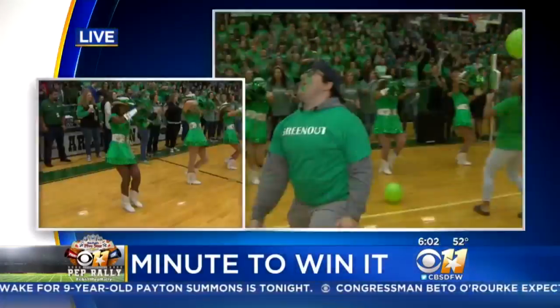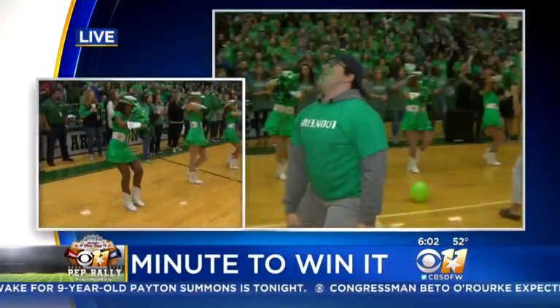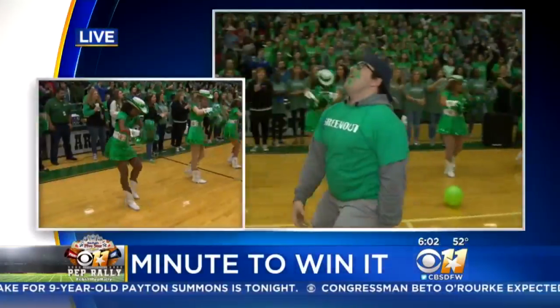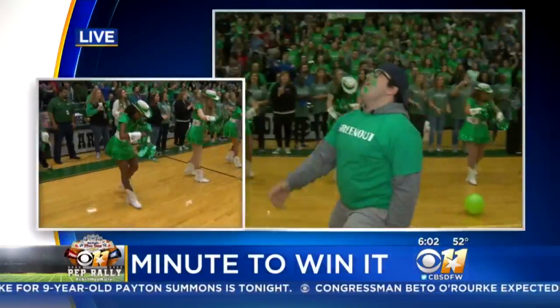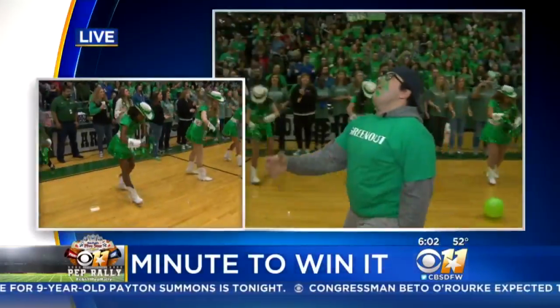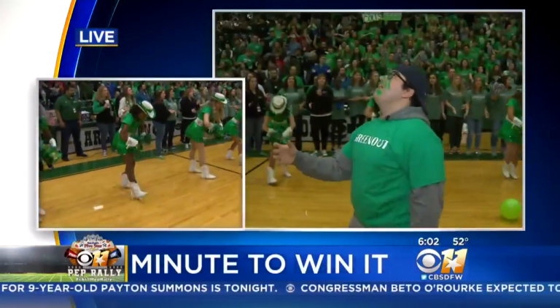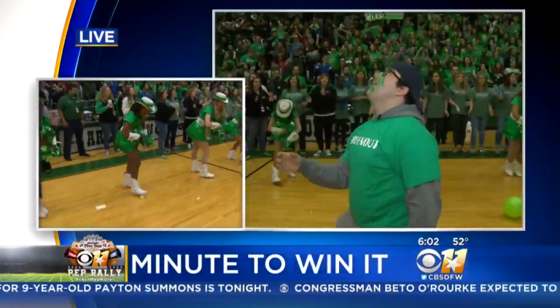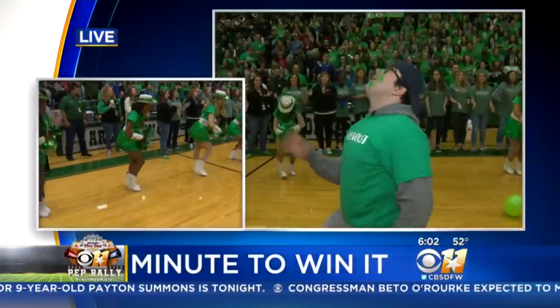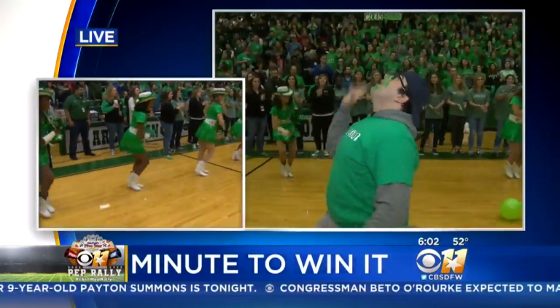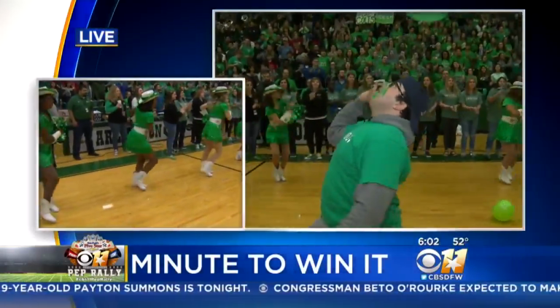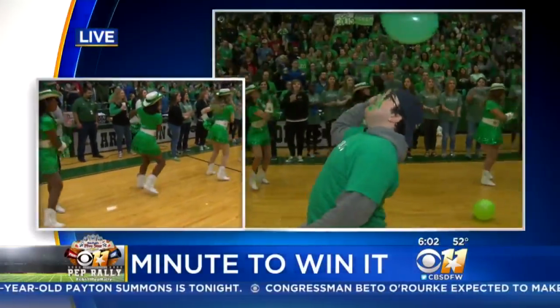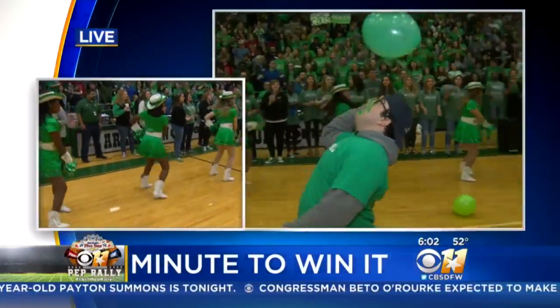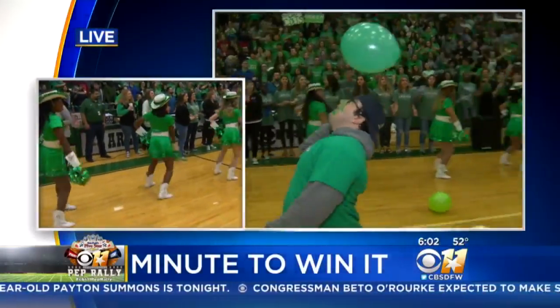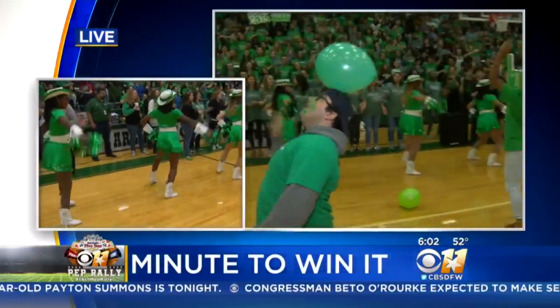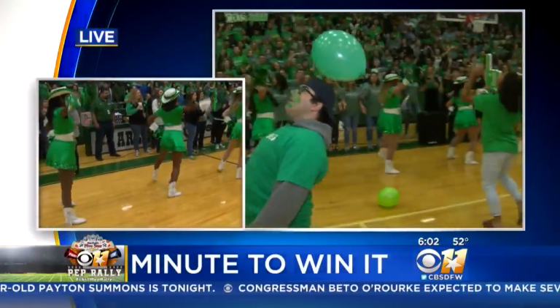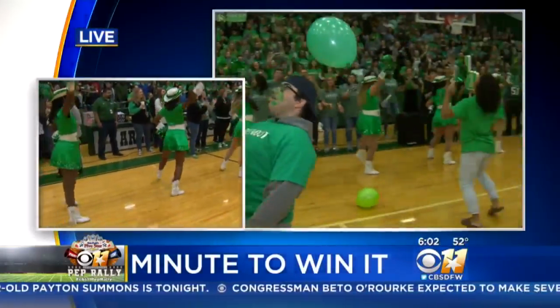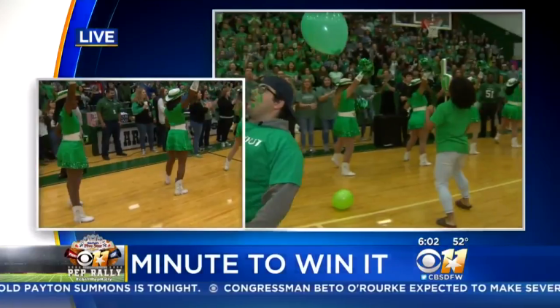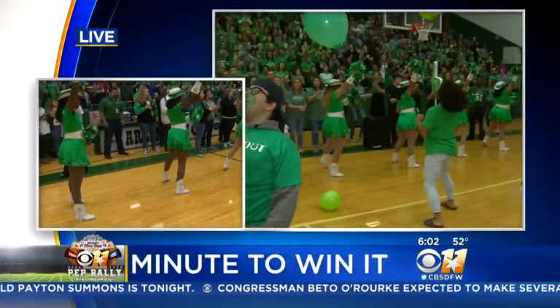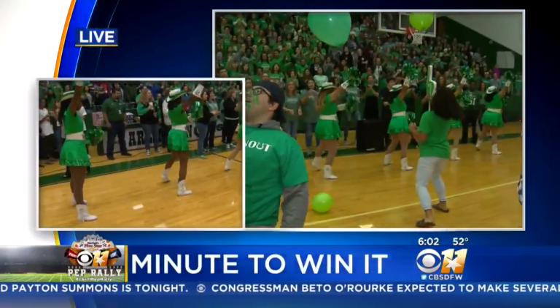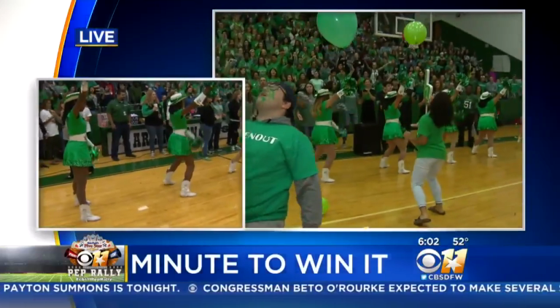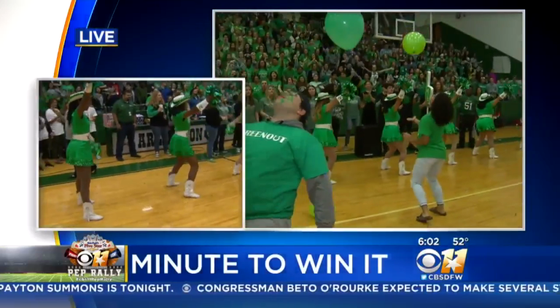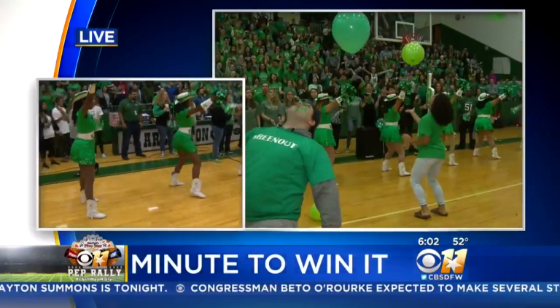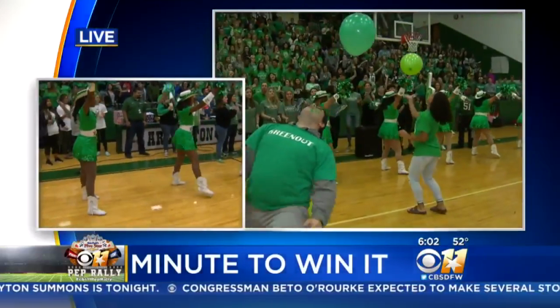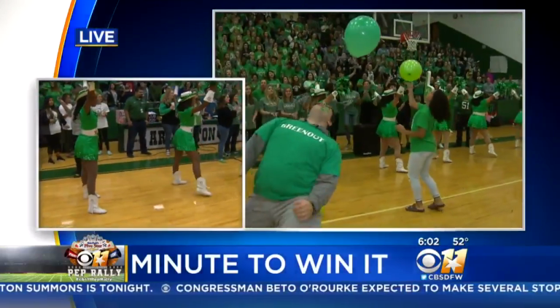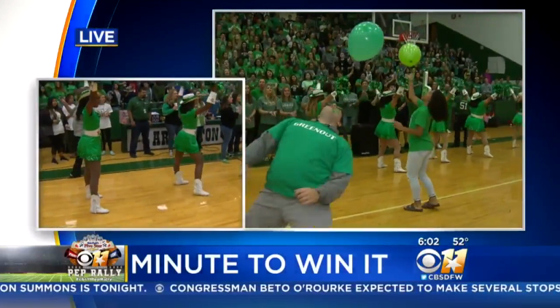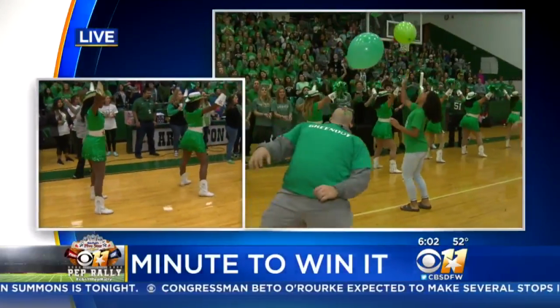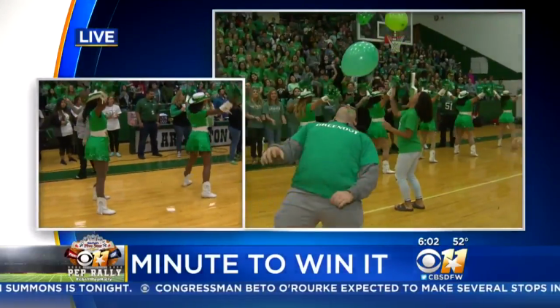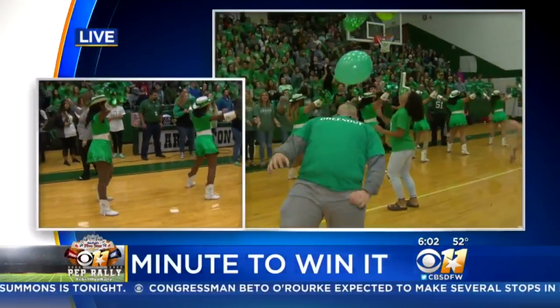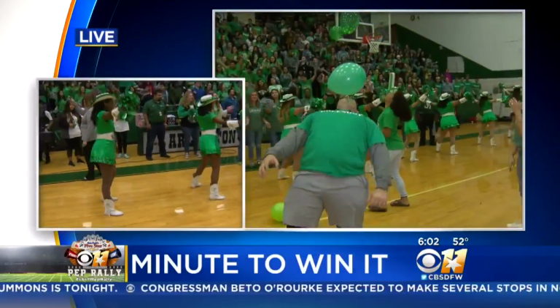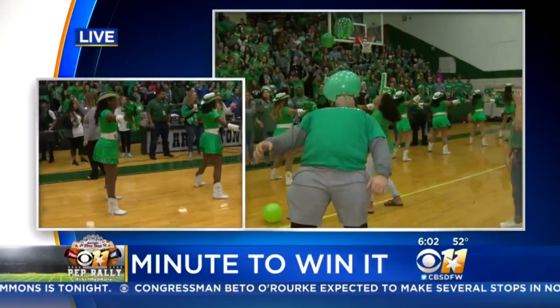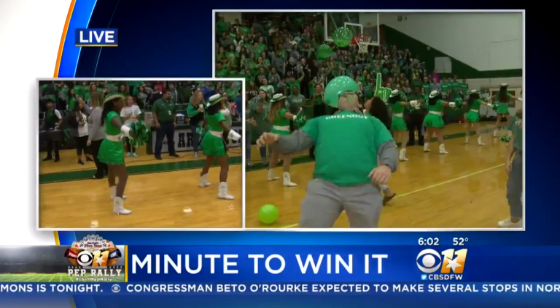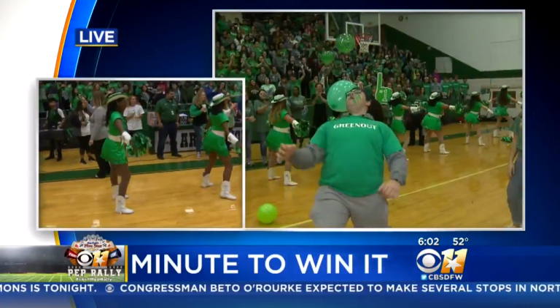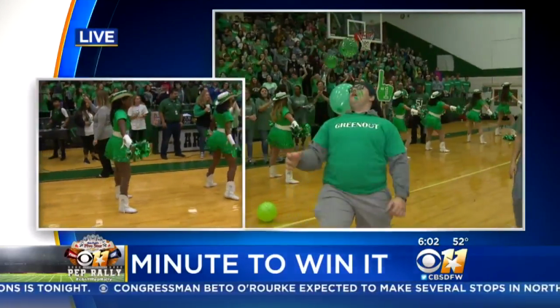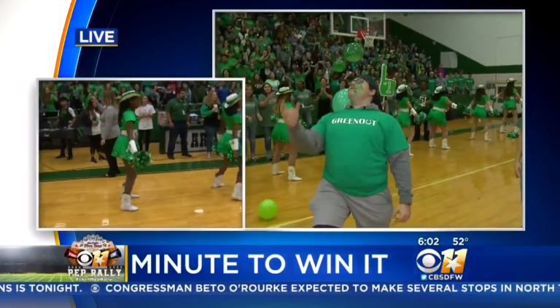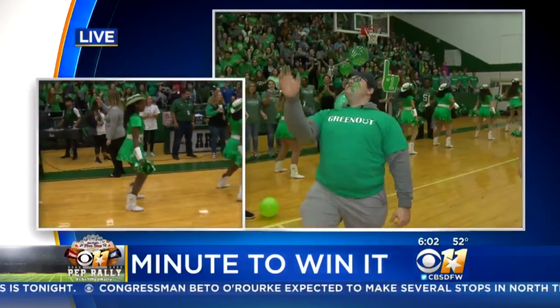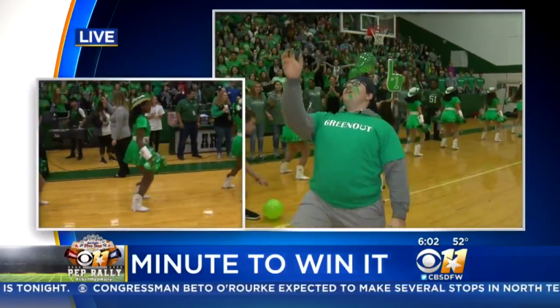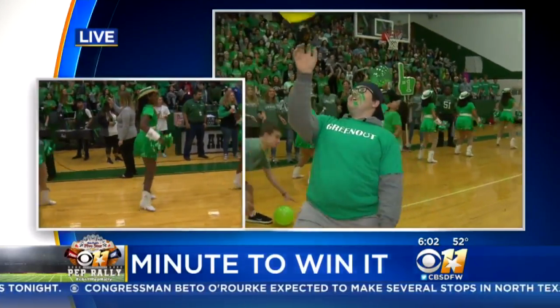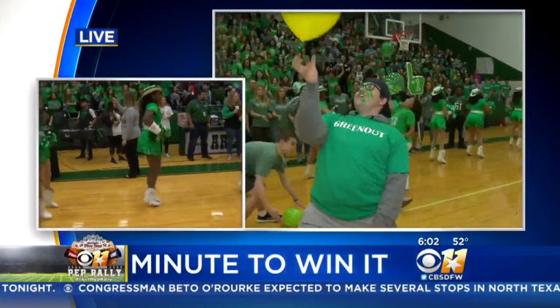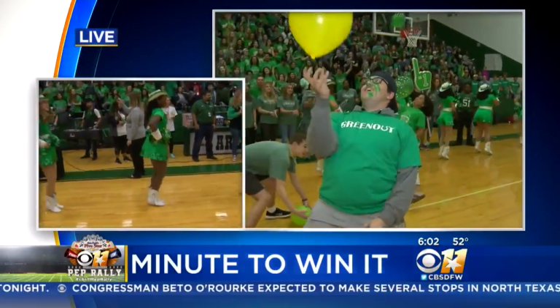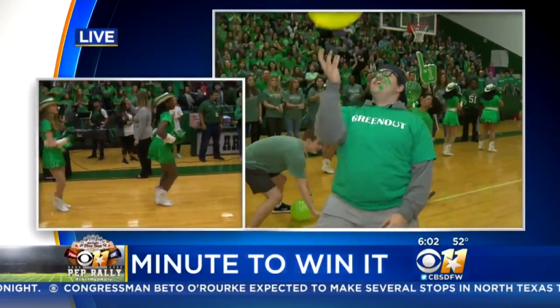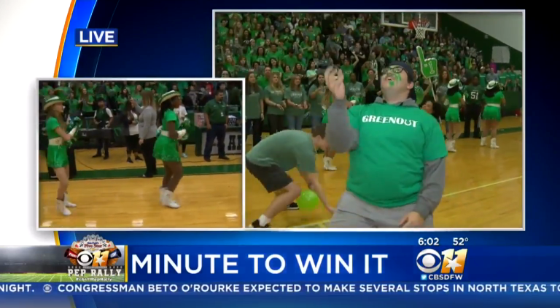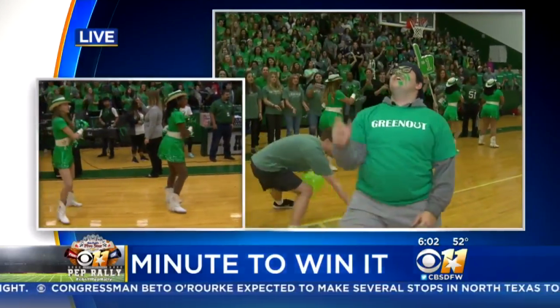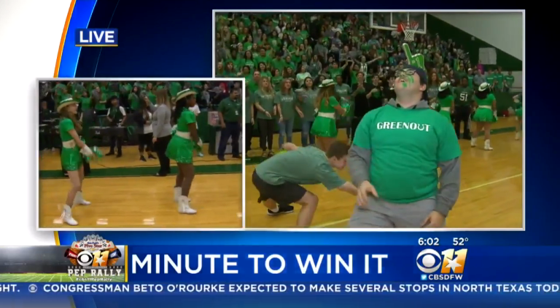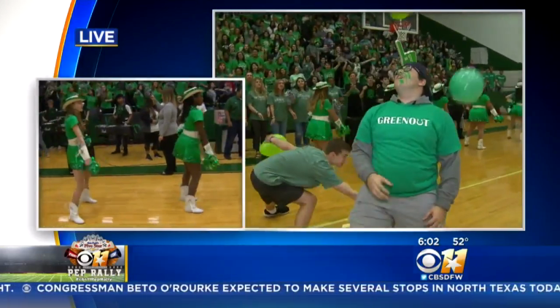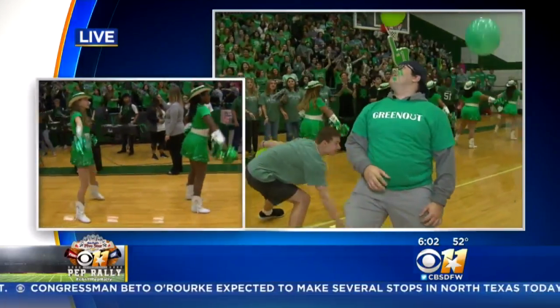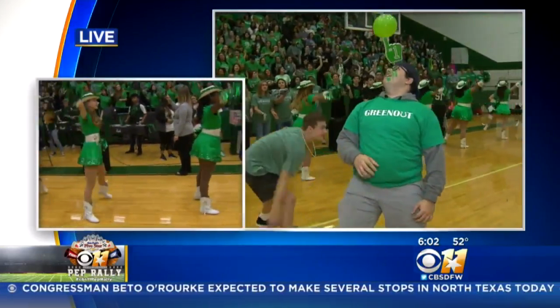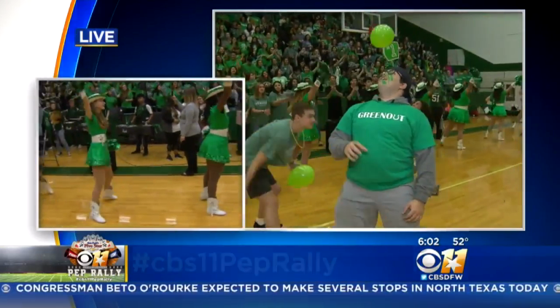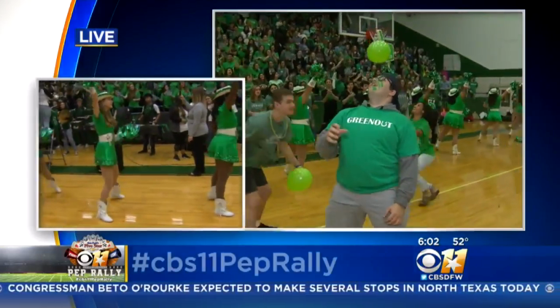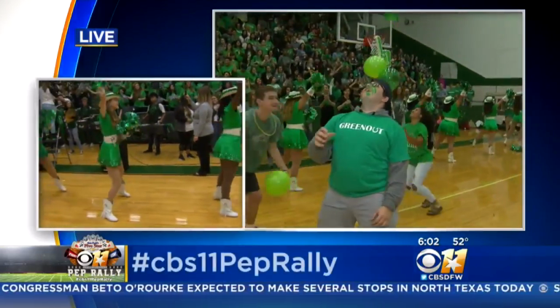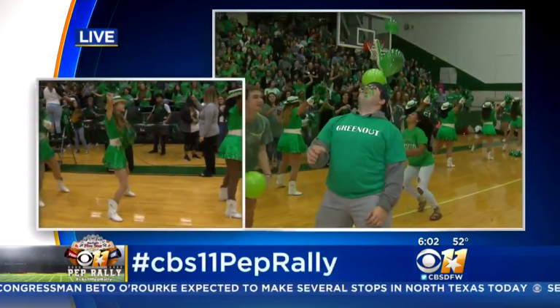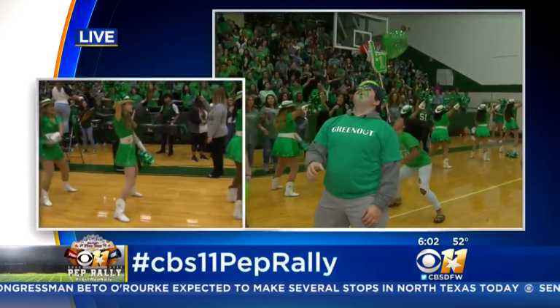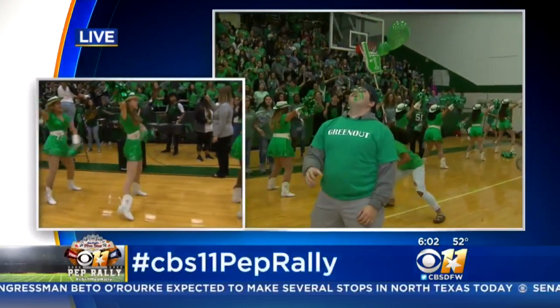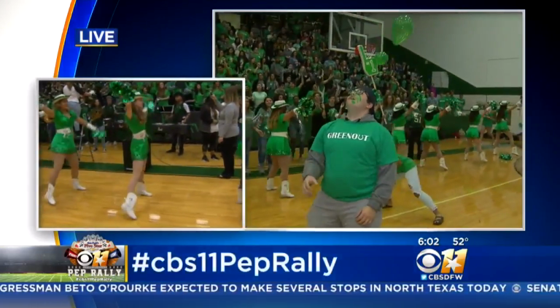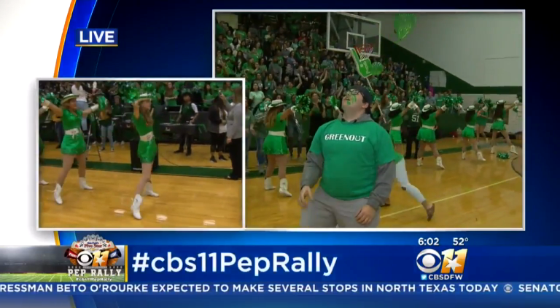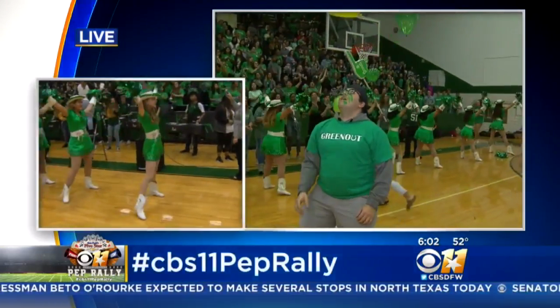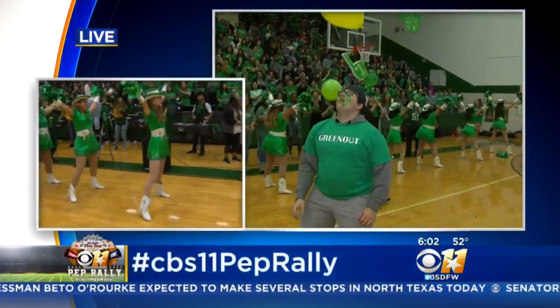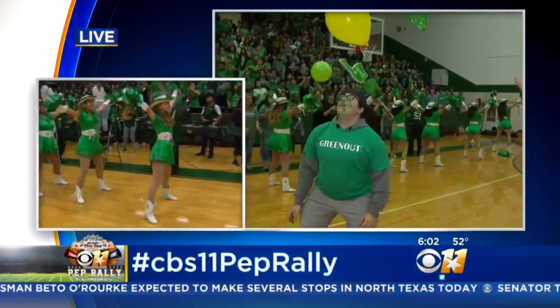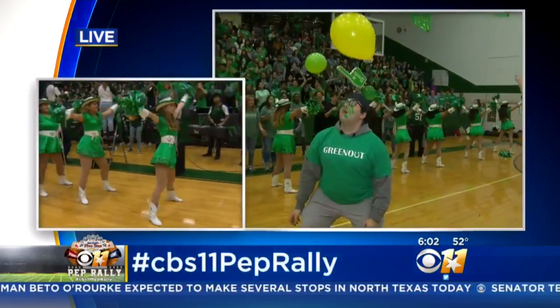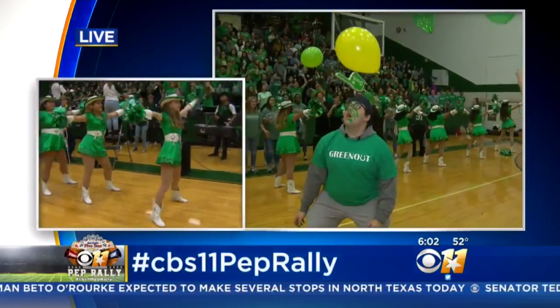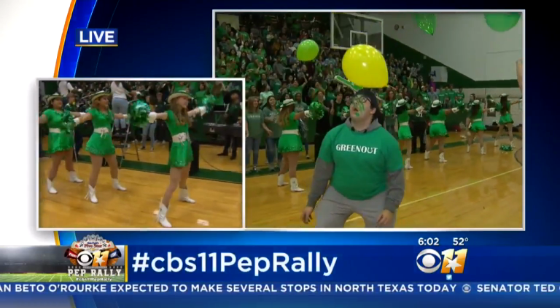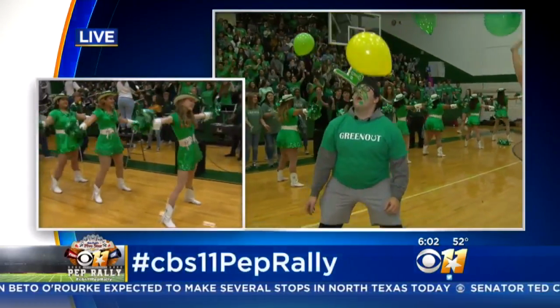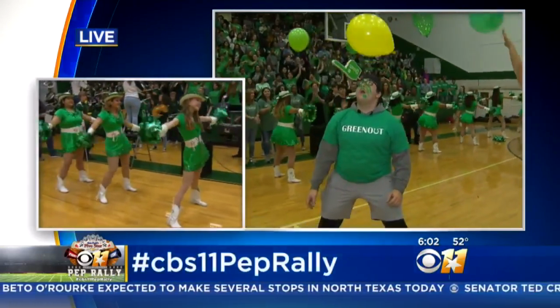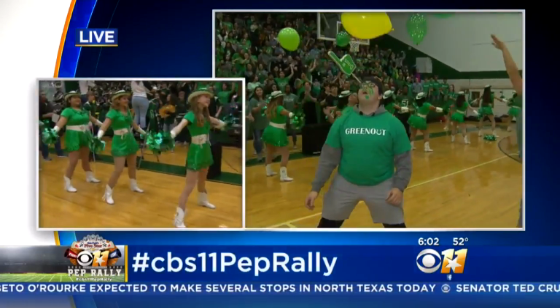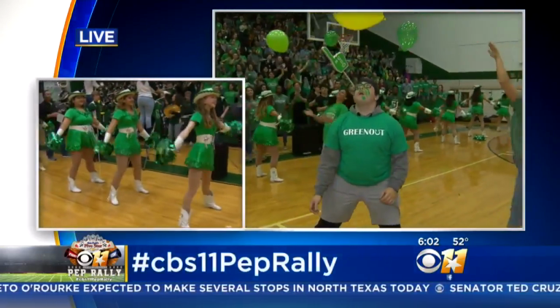The band's playing, and we're gonna have a whole lot more here from Arlington High School throughout the morning. Back to you guys. I found another game I want to see too. Exactly.